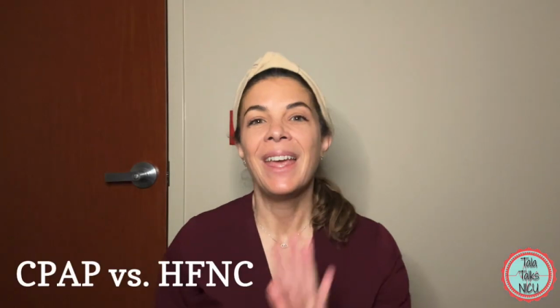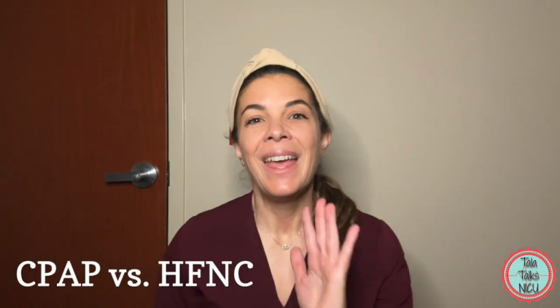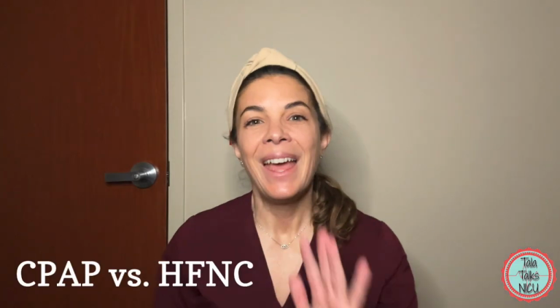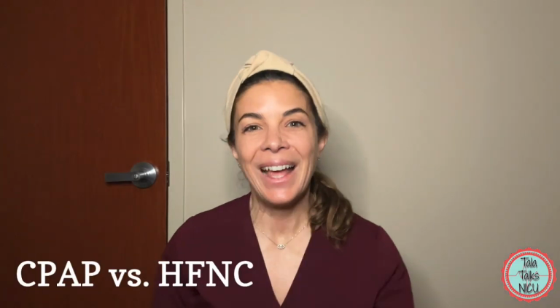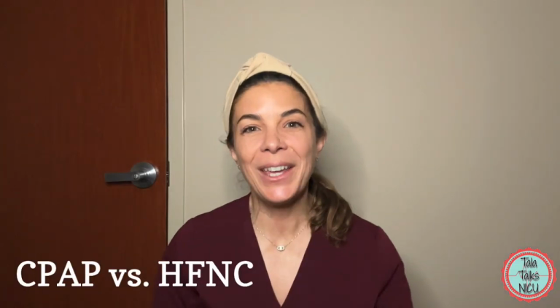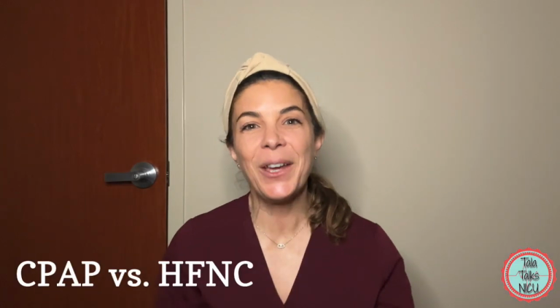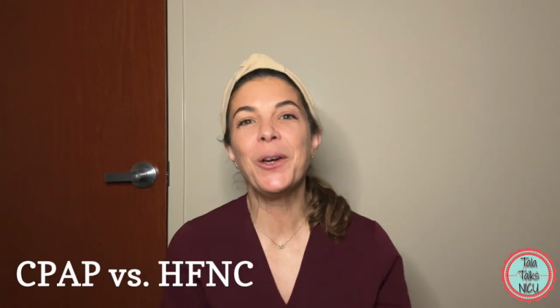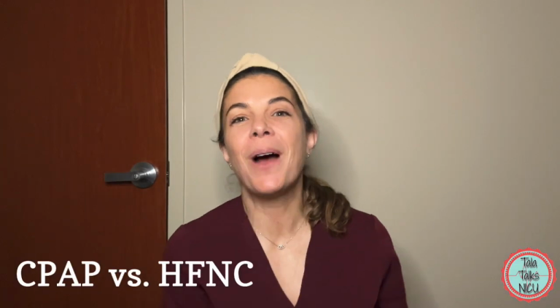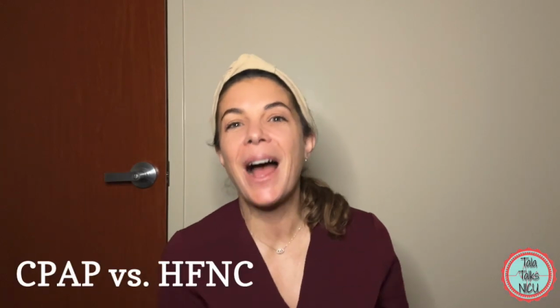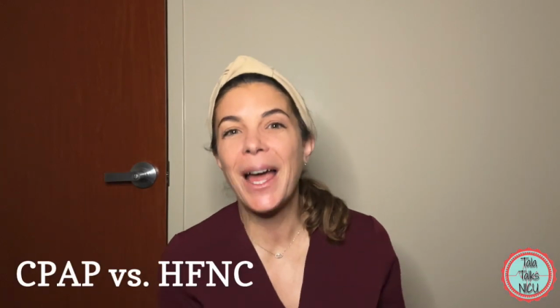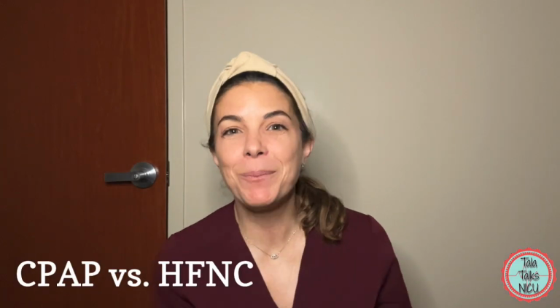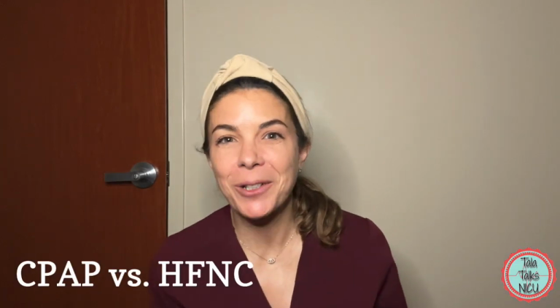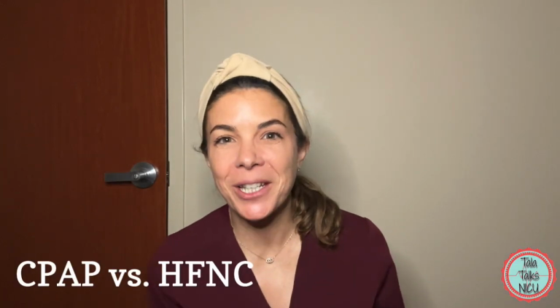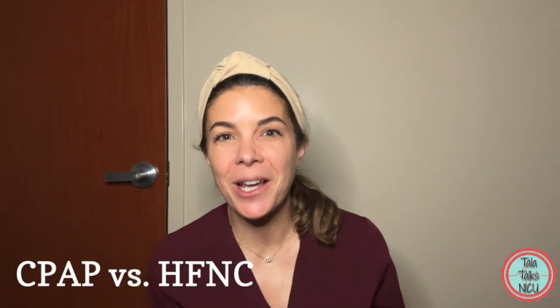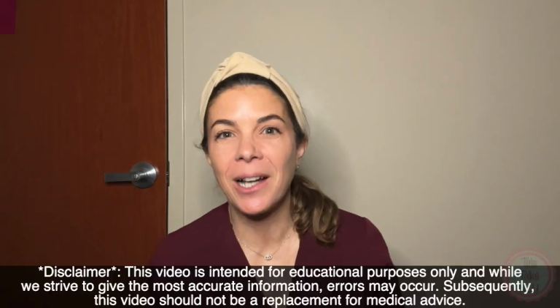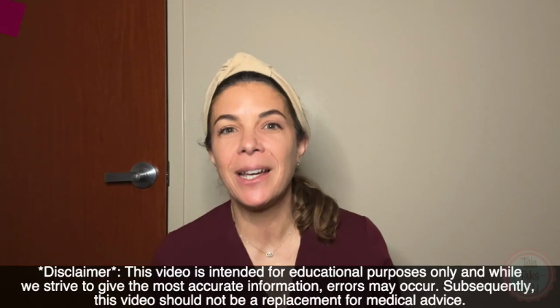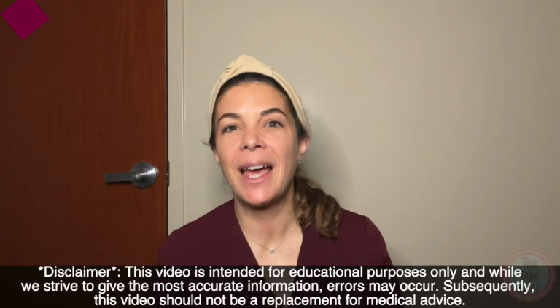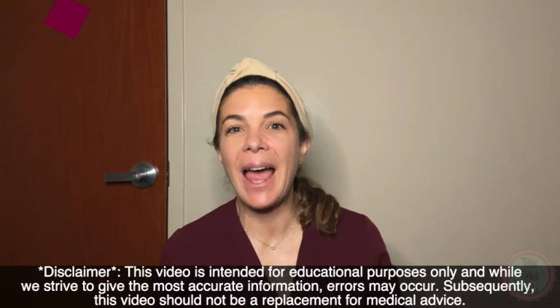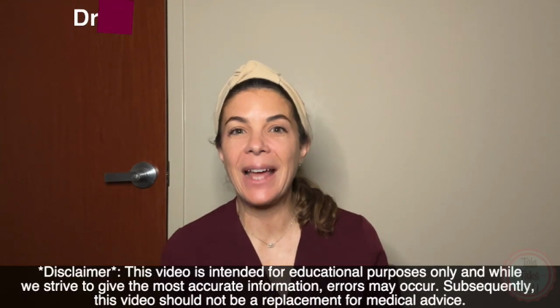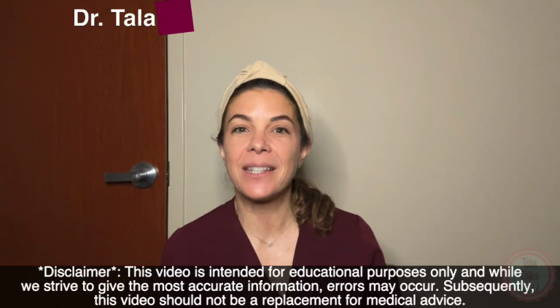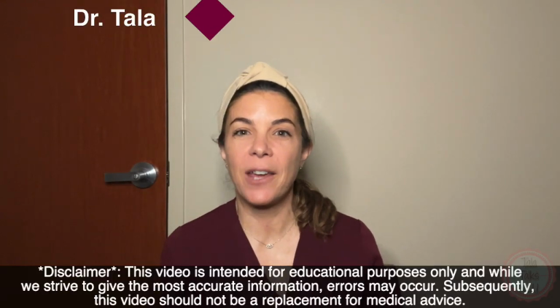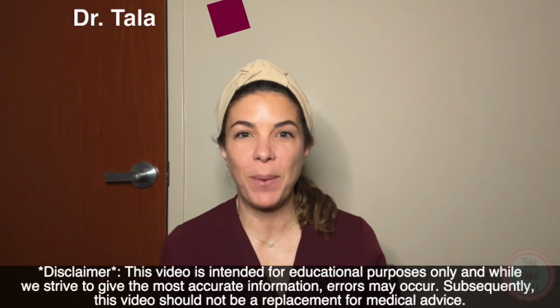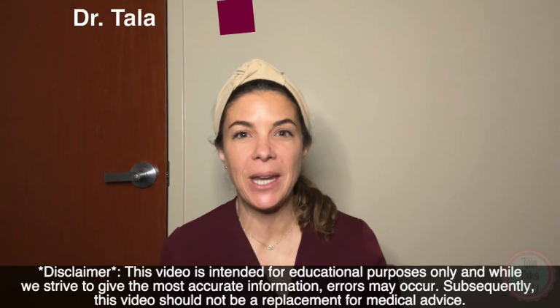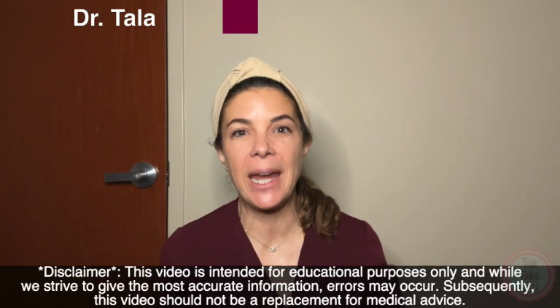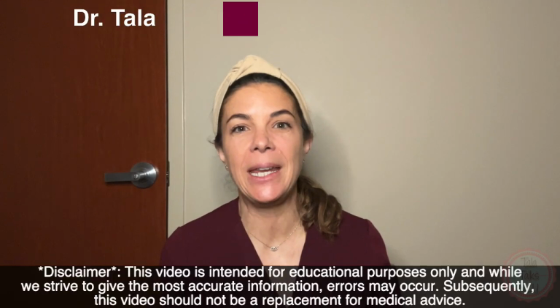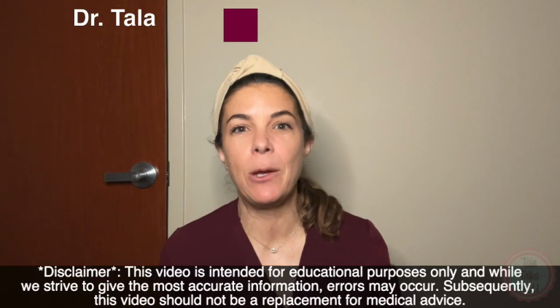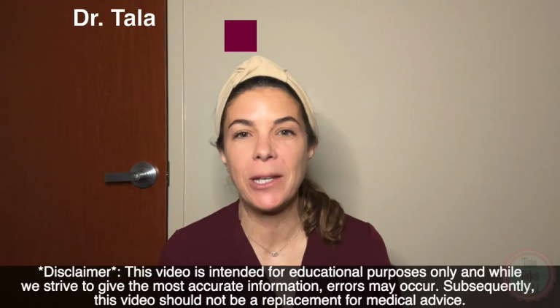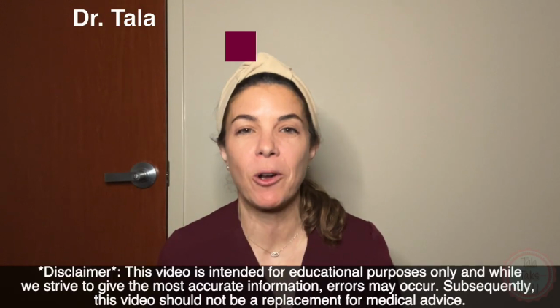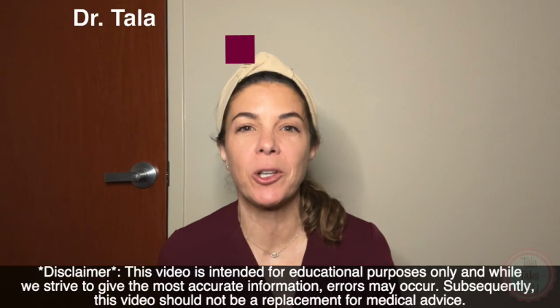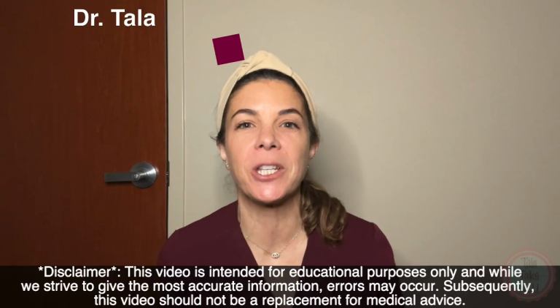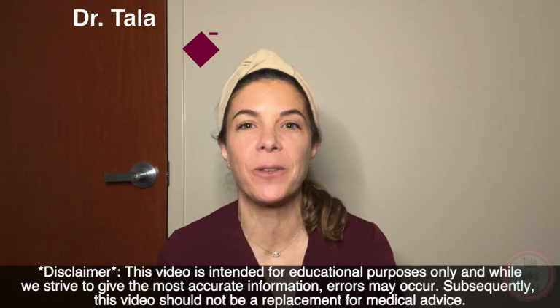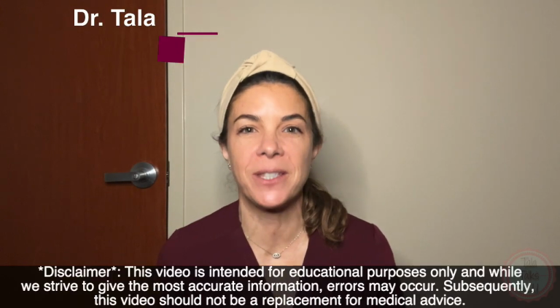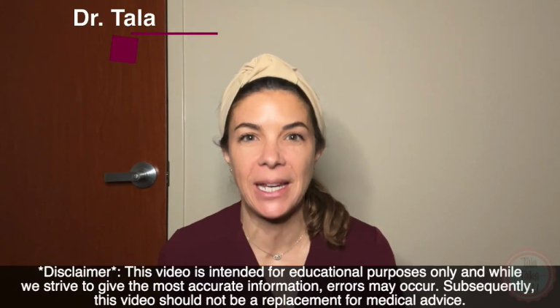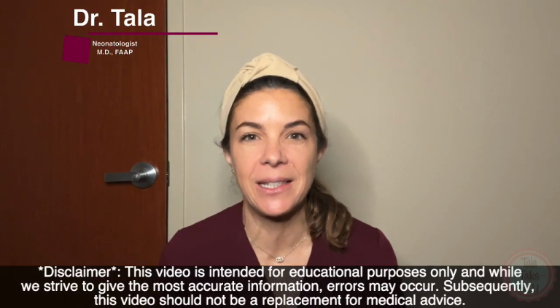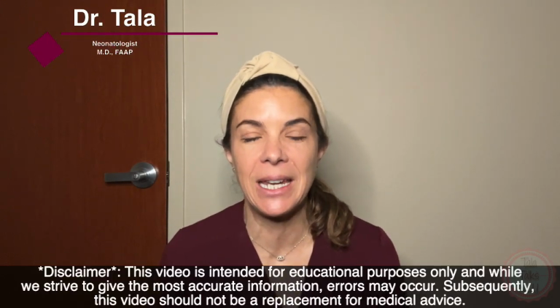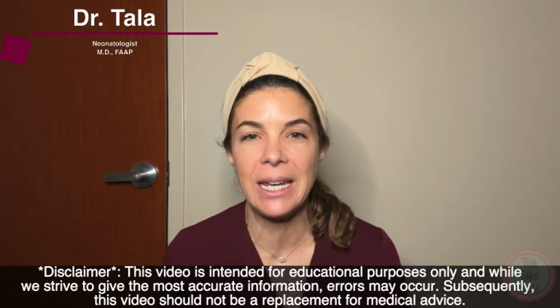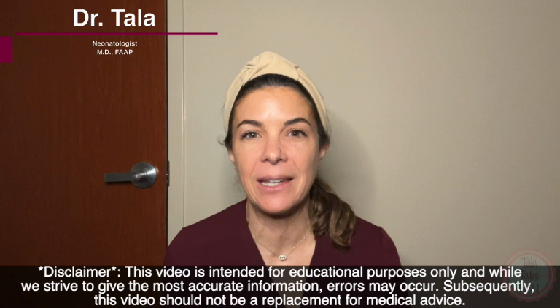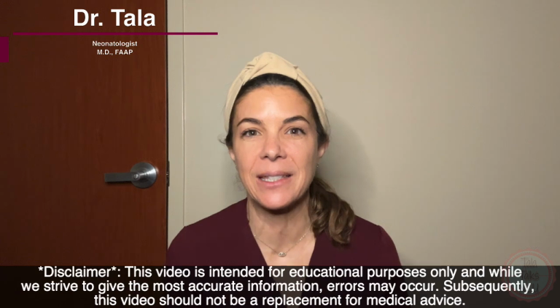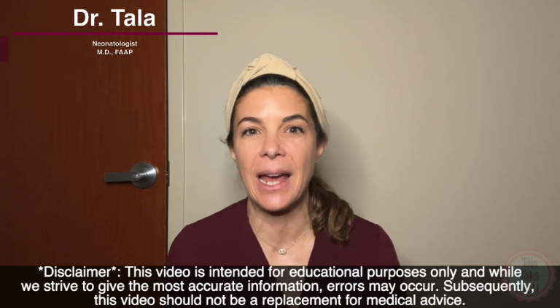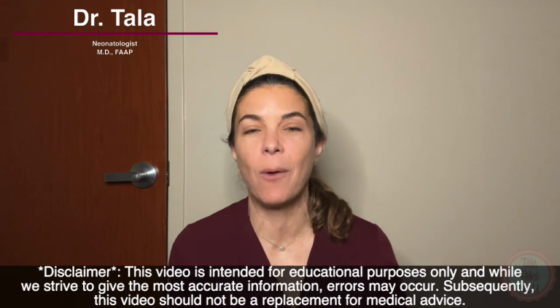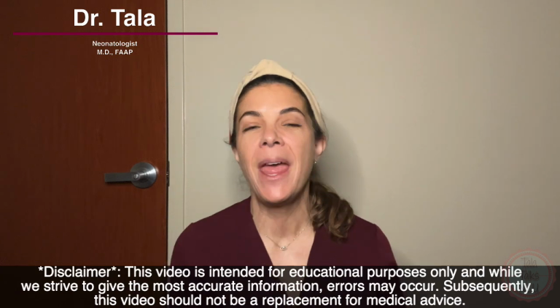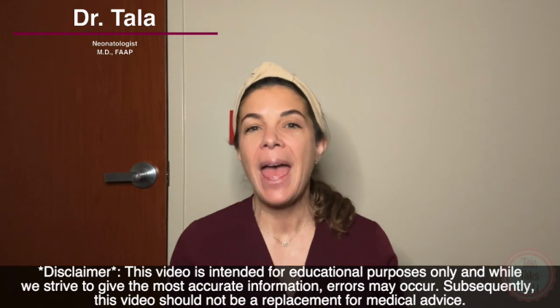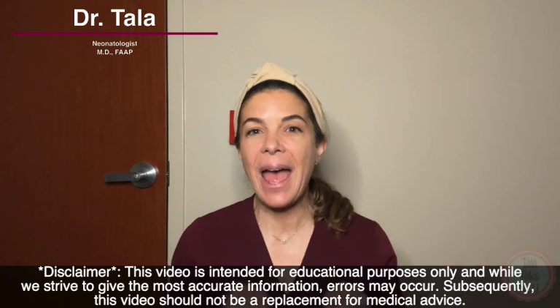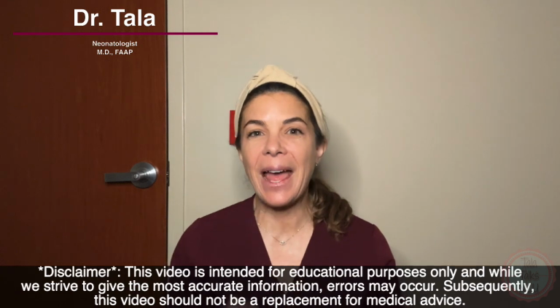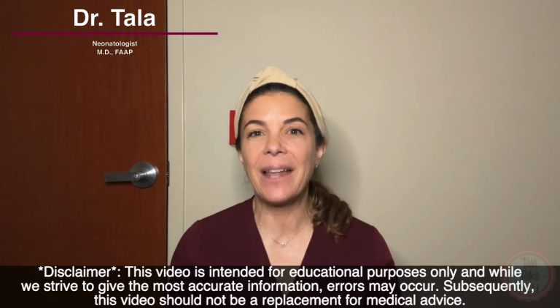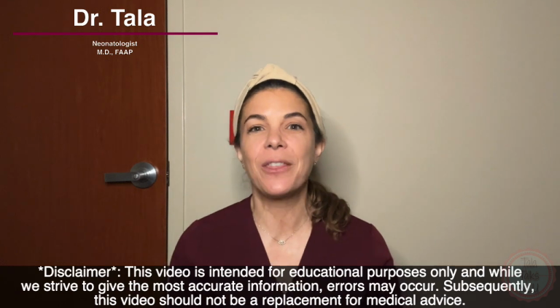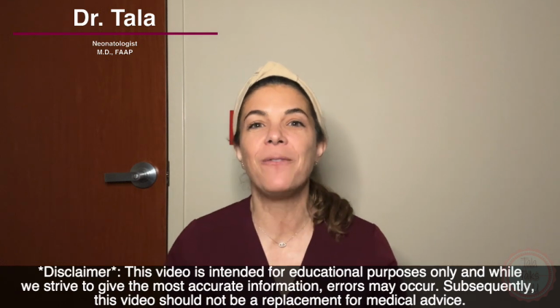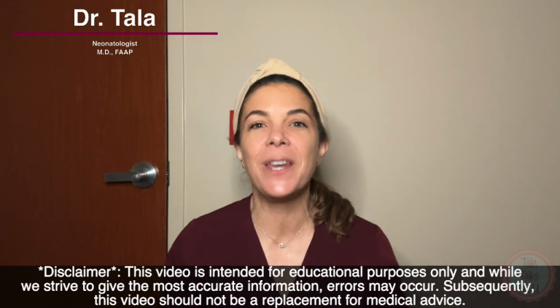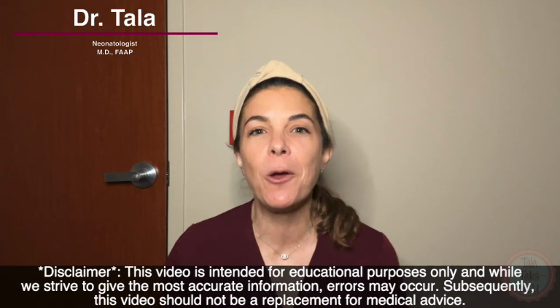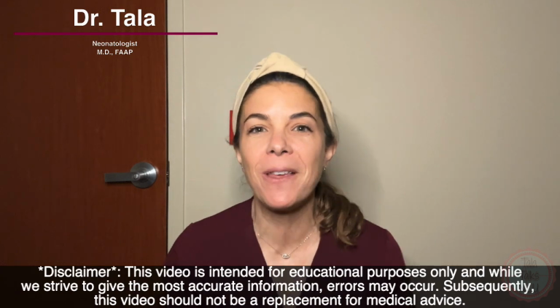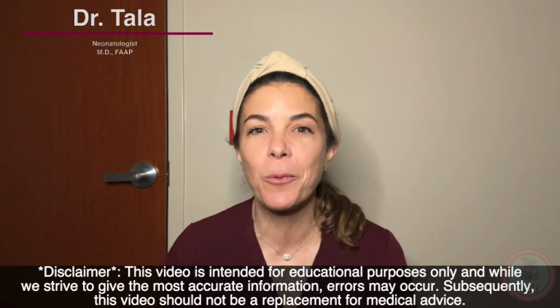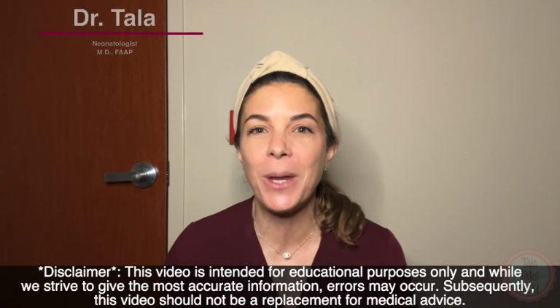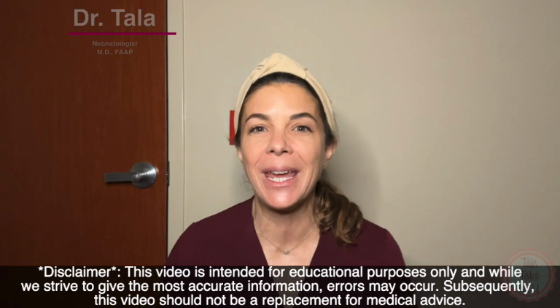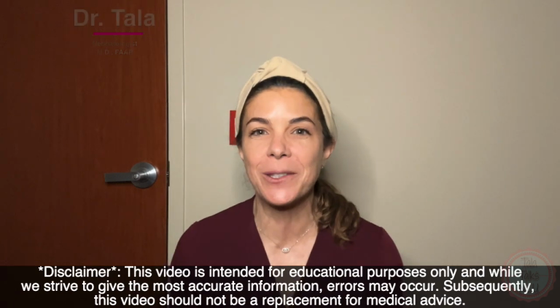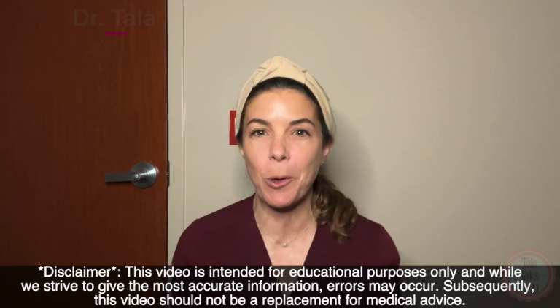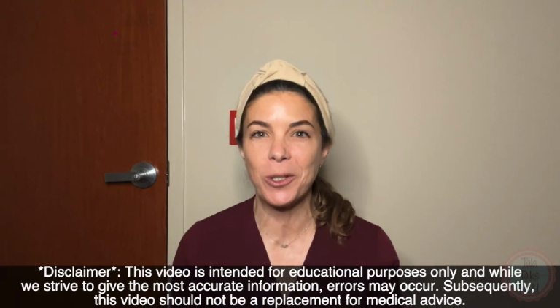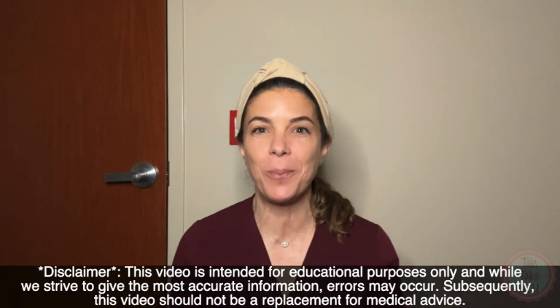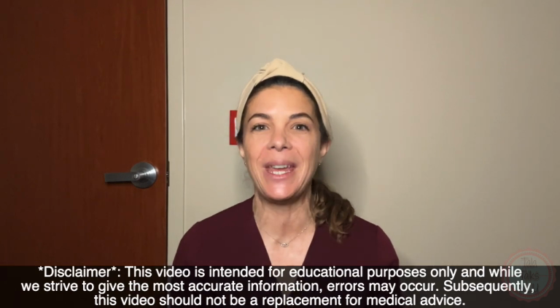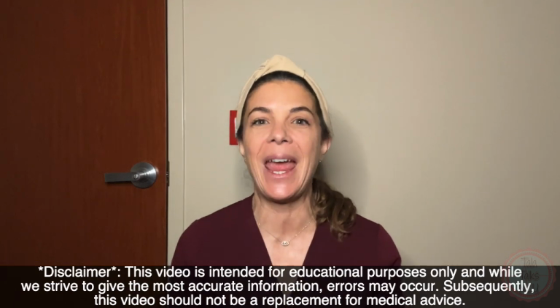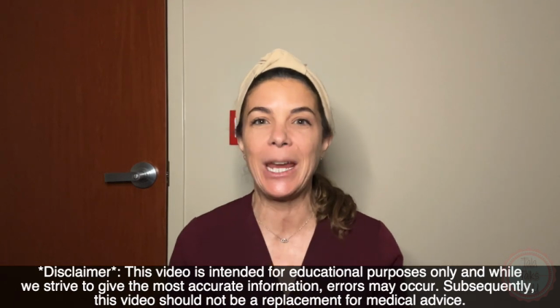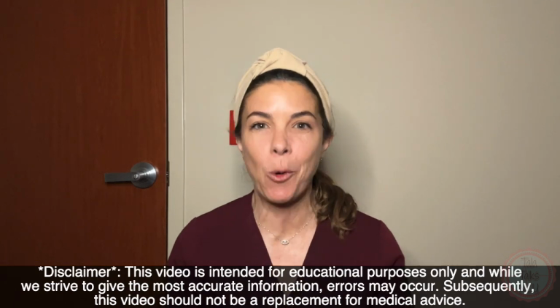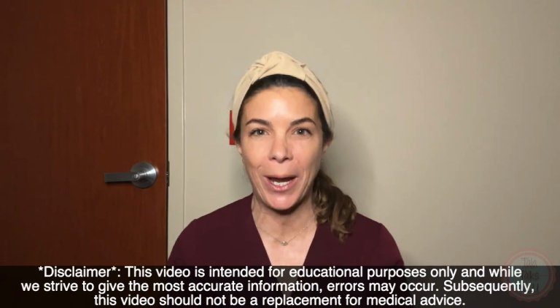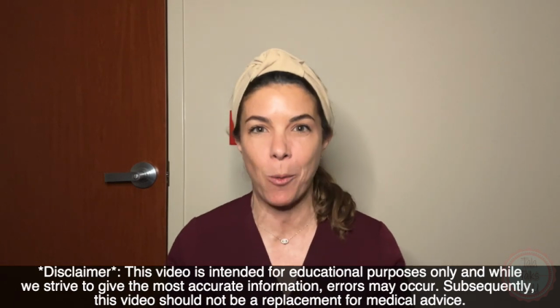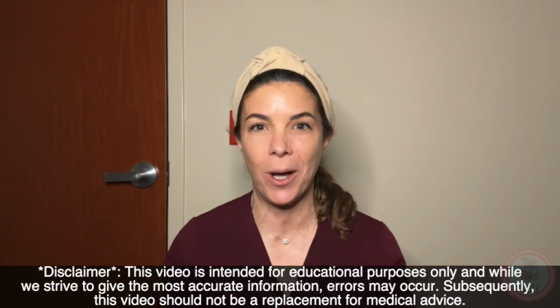Hello, I'm Dr. Tala and I've been a neonatologist for 16 years now, and the video this week is going to be a quick one.